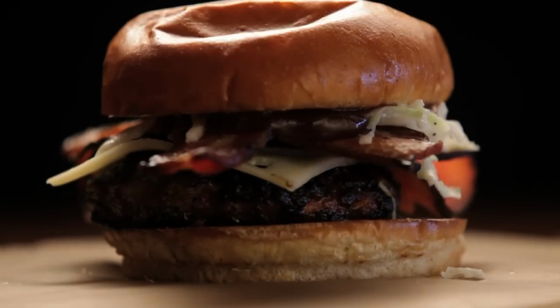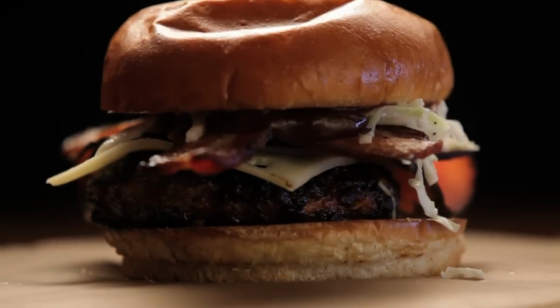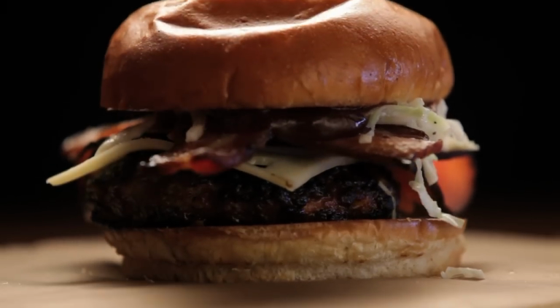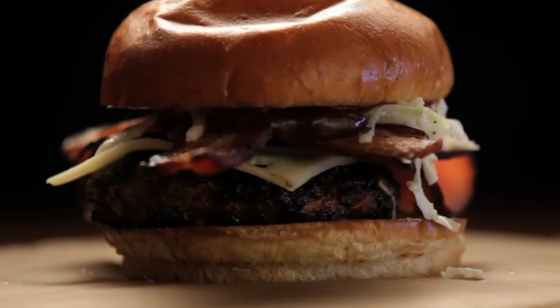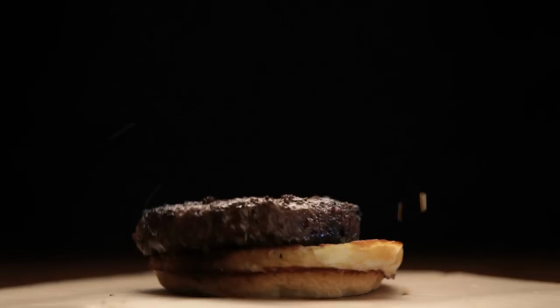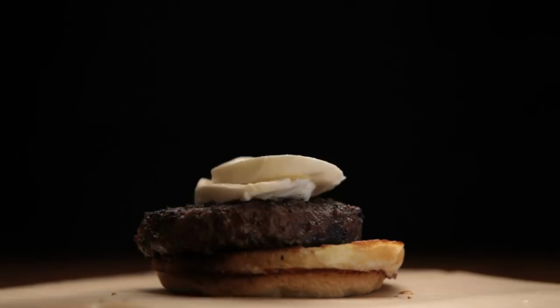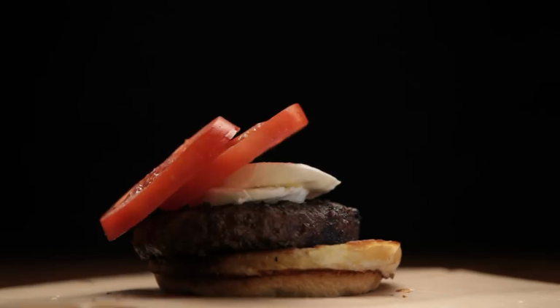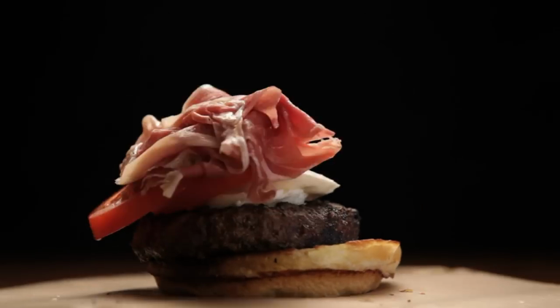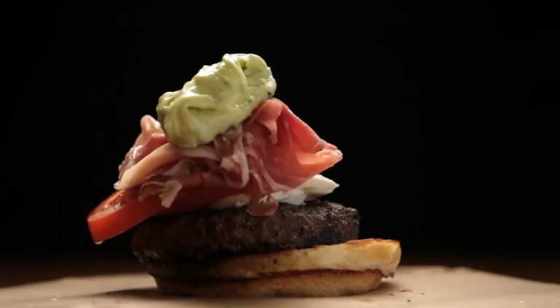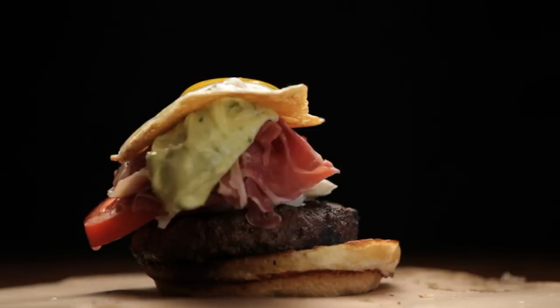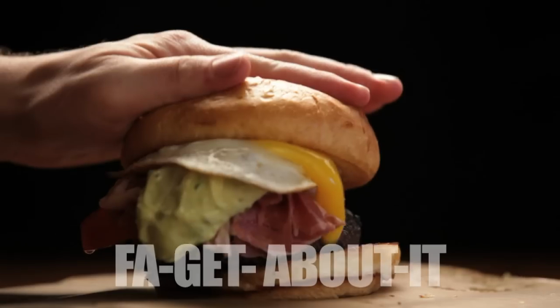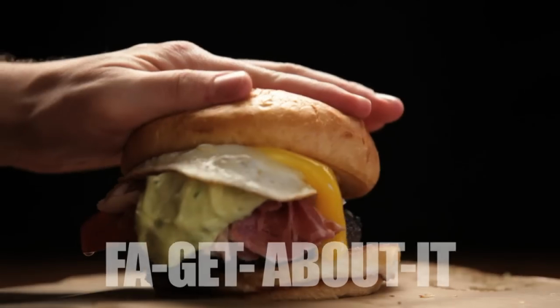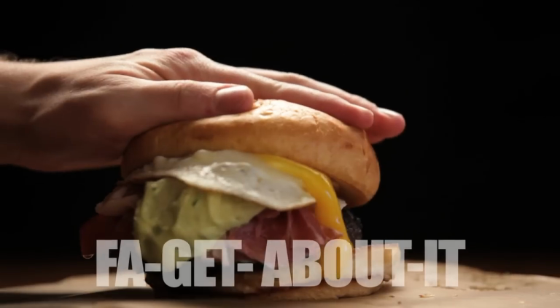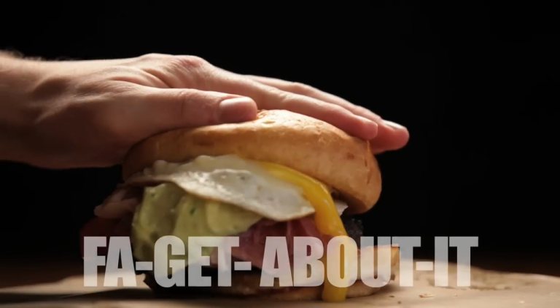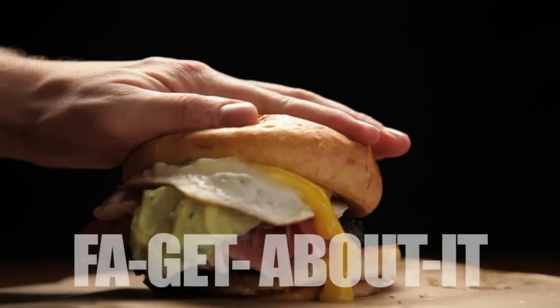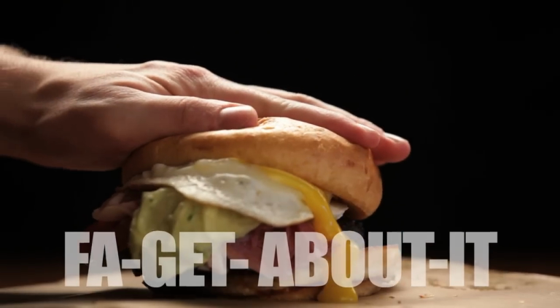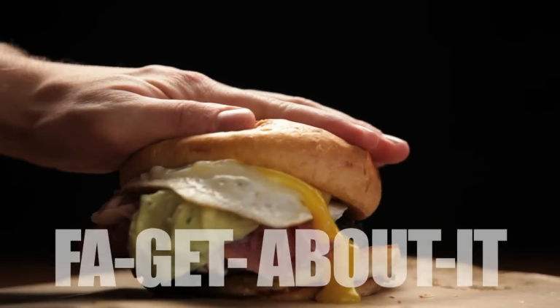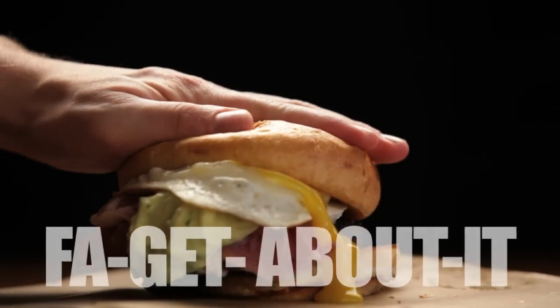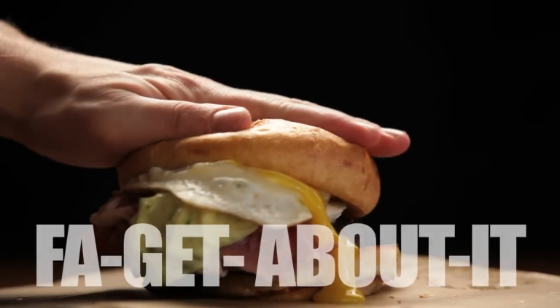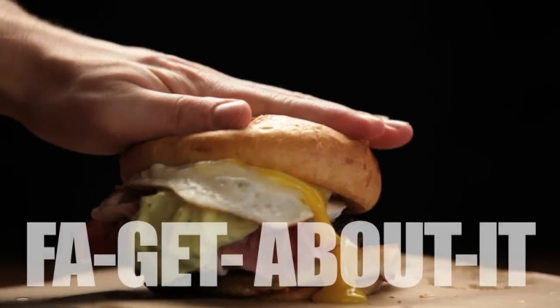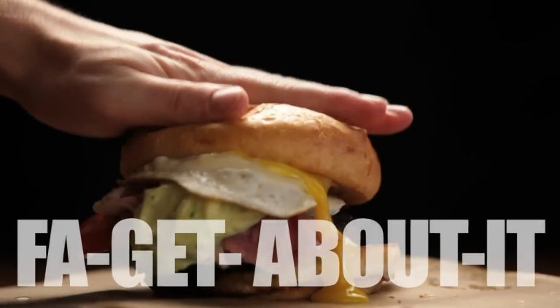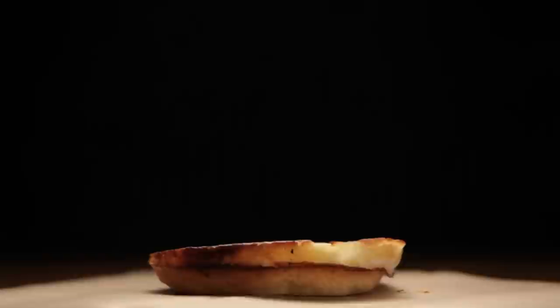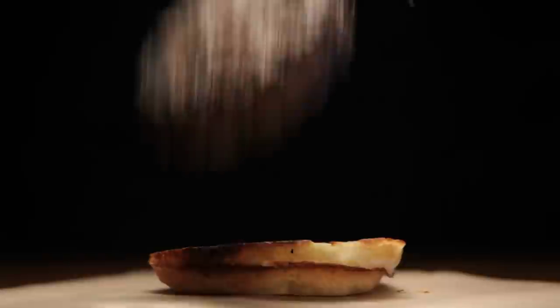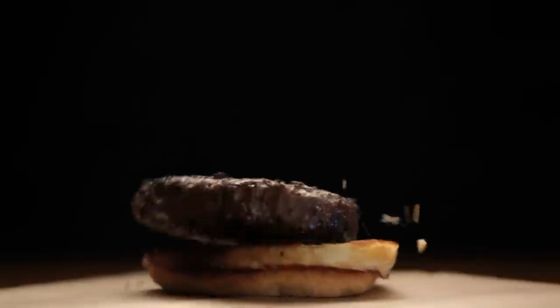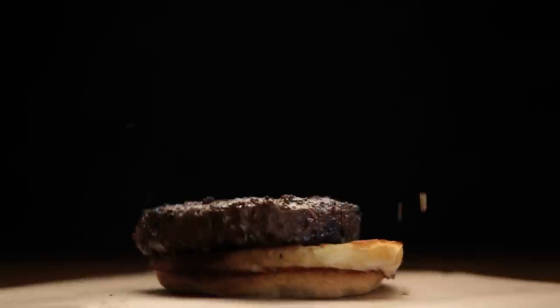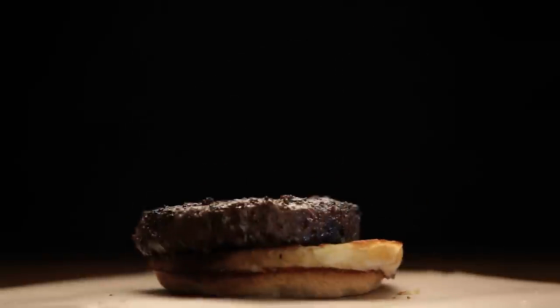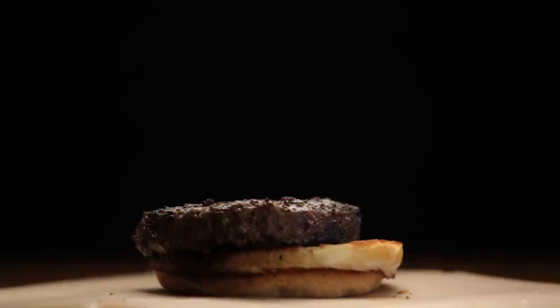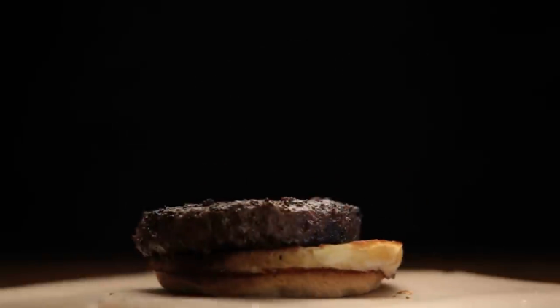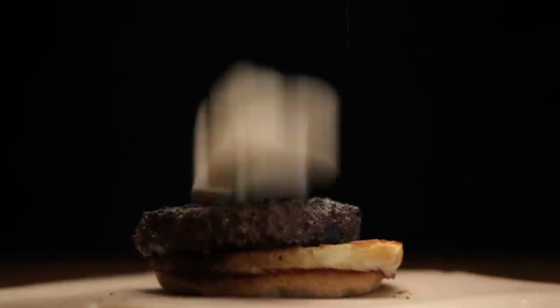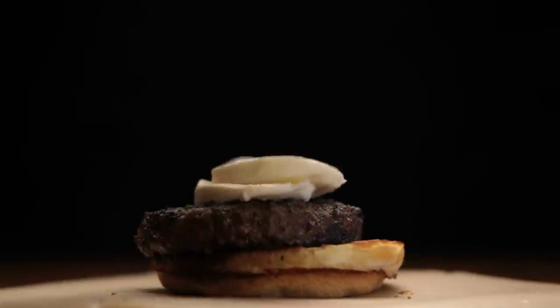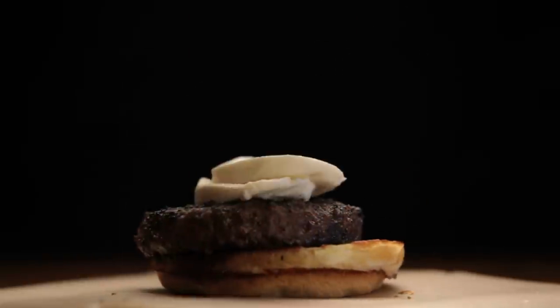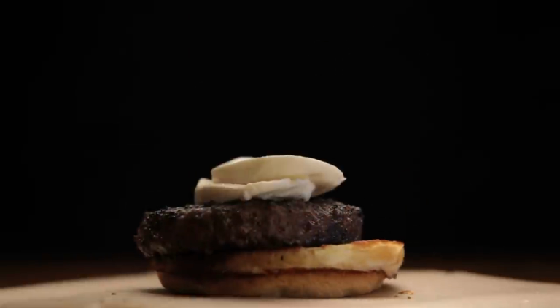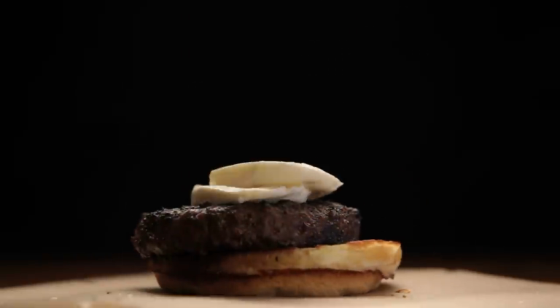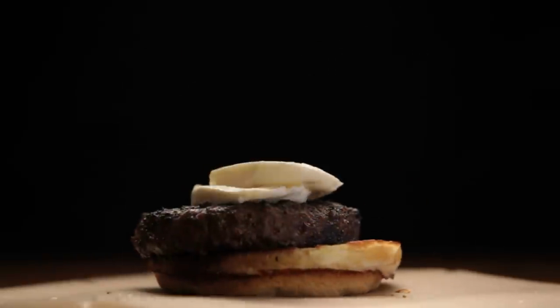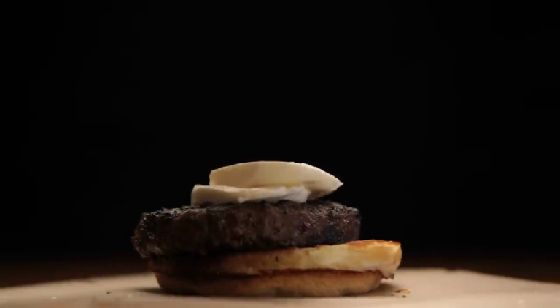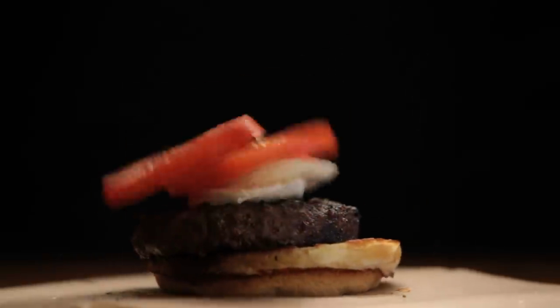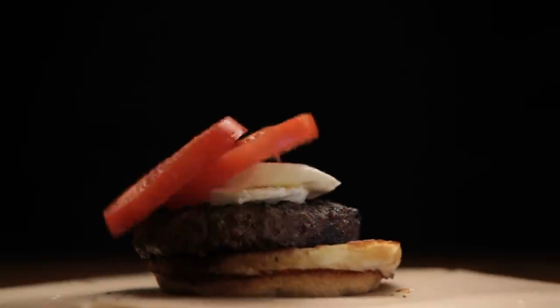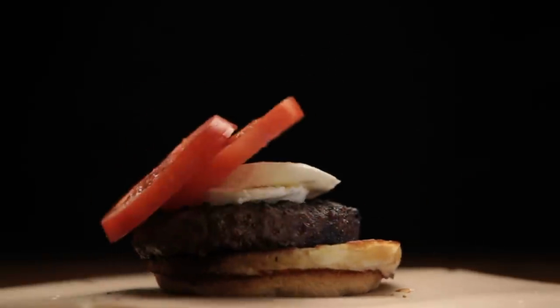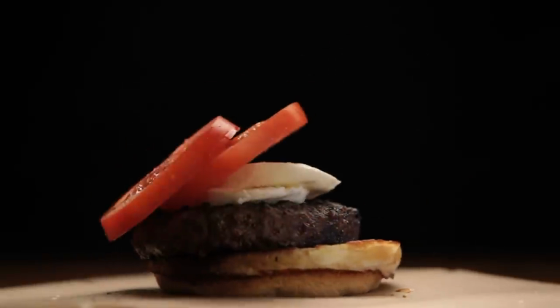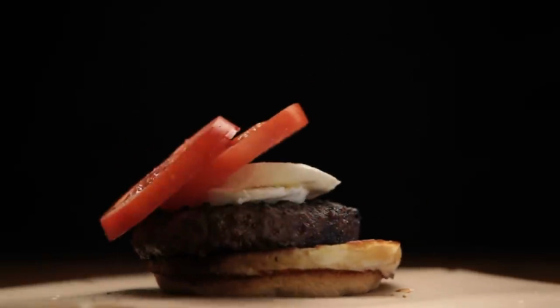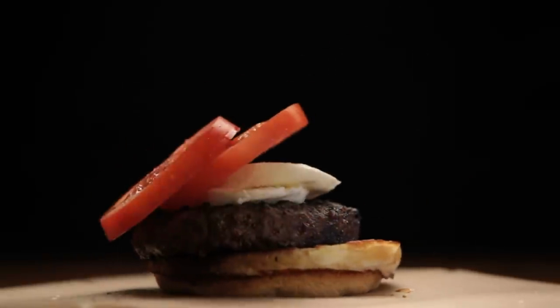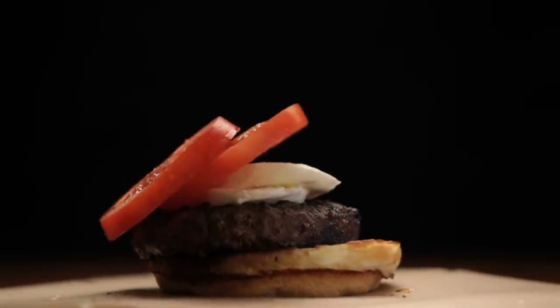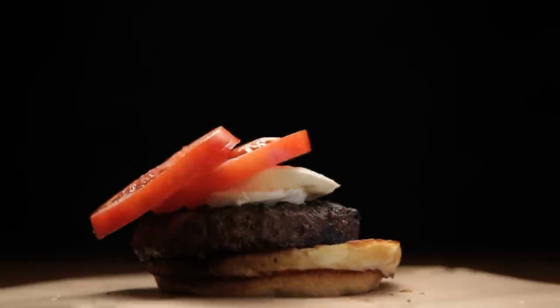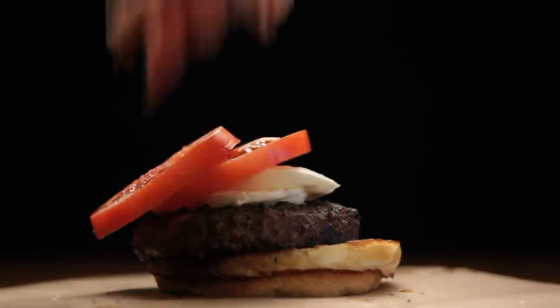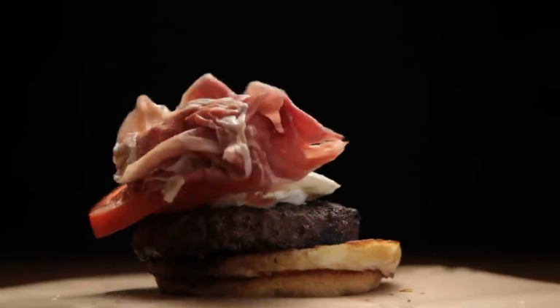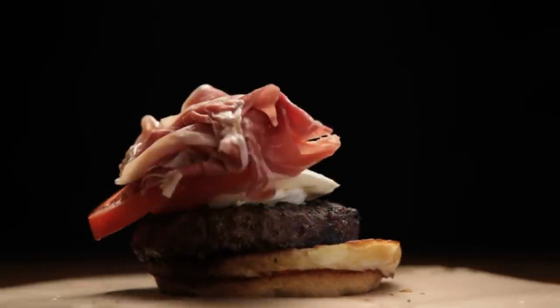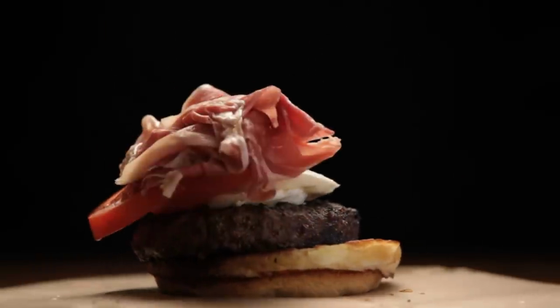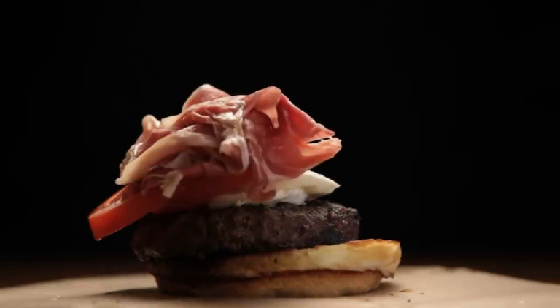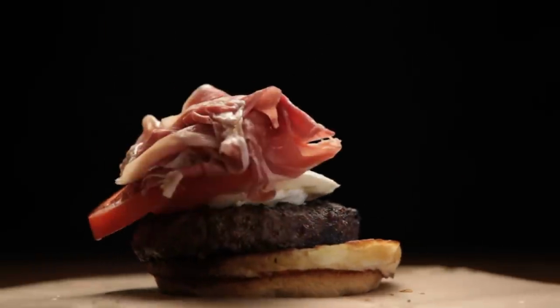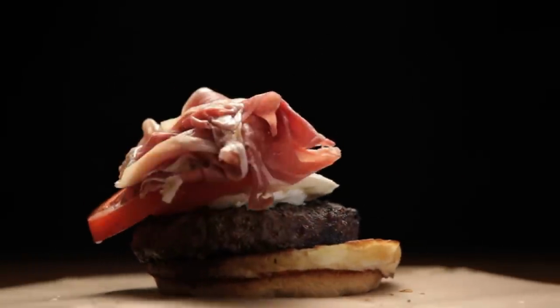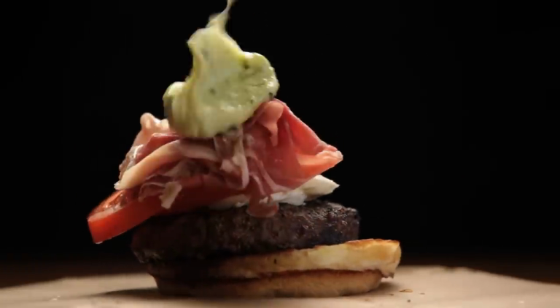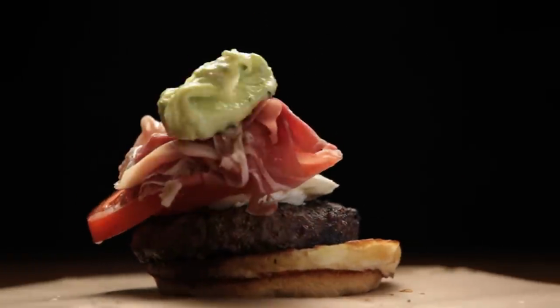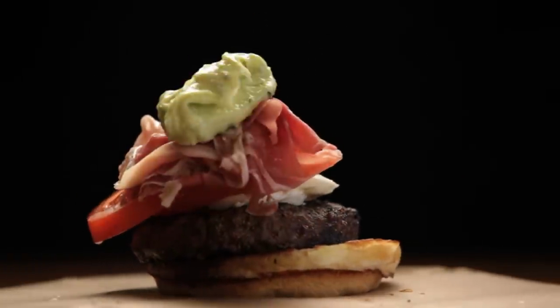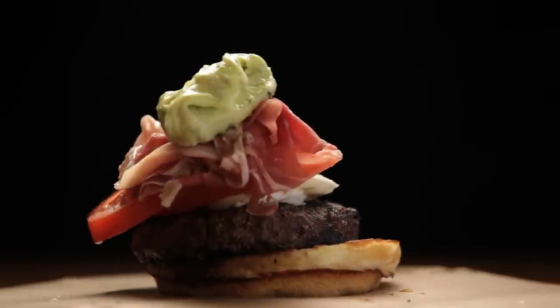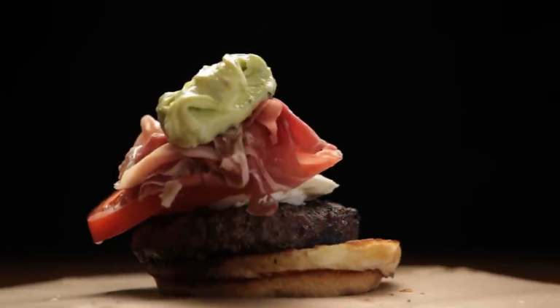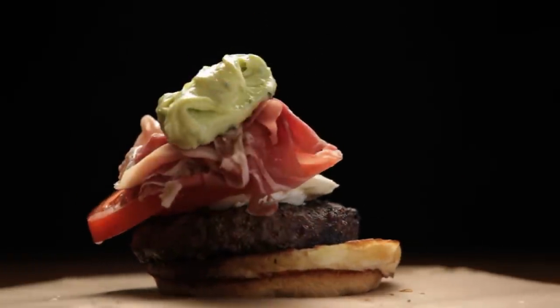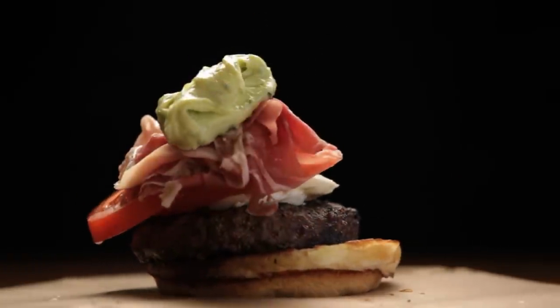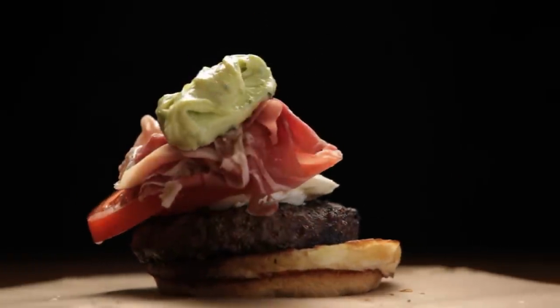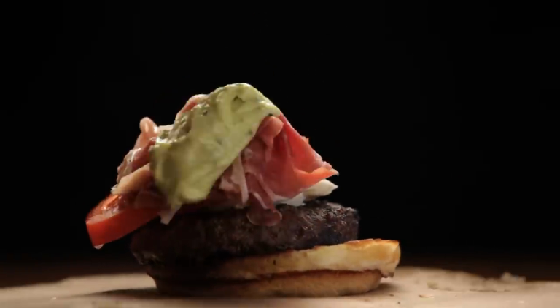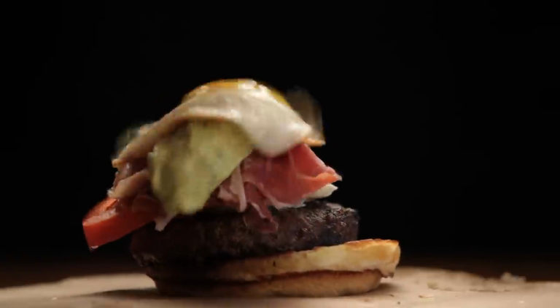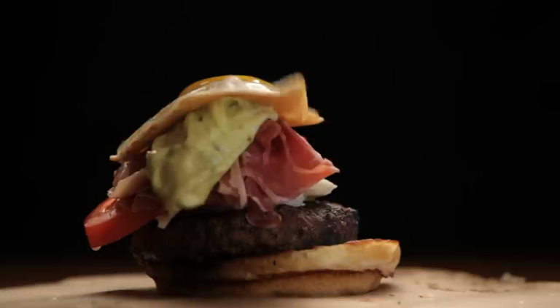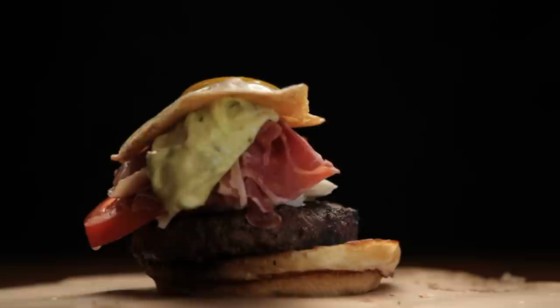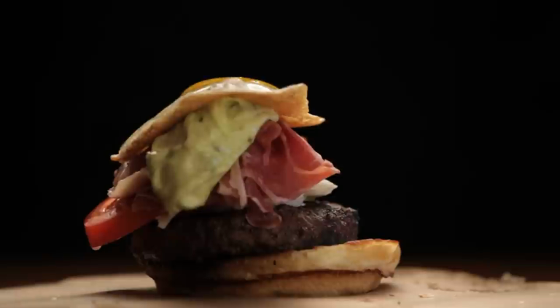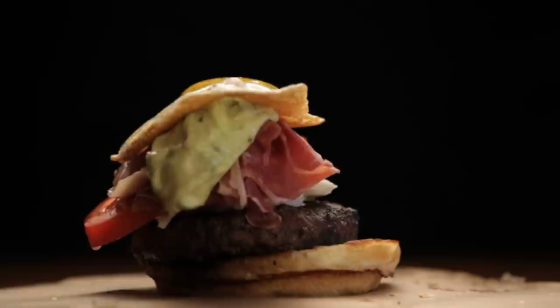We have the Forget About It burger: fresh mozzarella, tomatoes, prosciutto, basil mayonnaise, and fried egg.